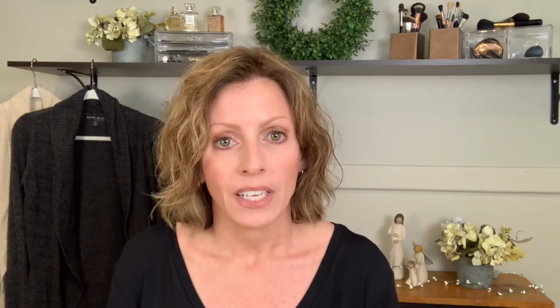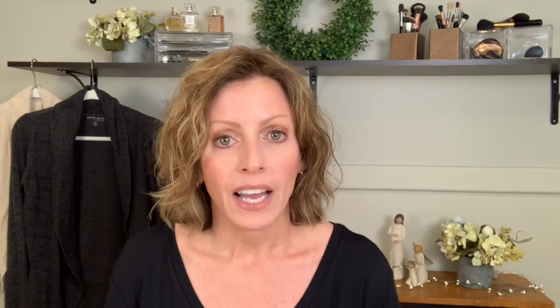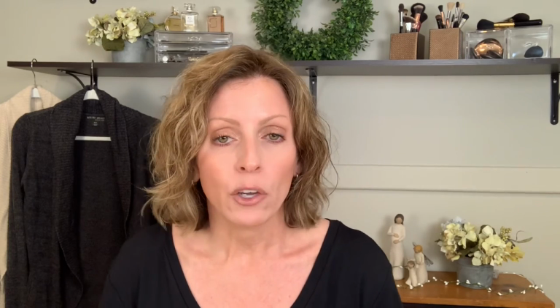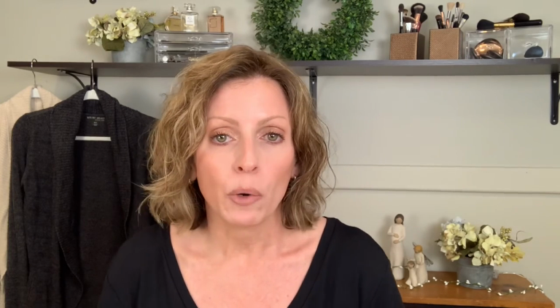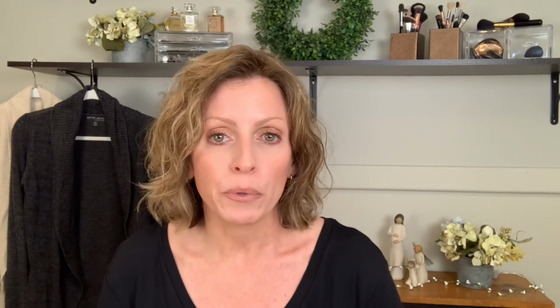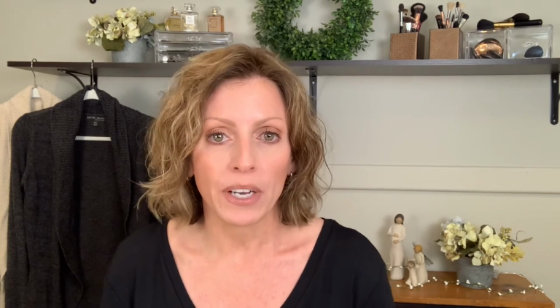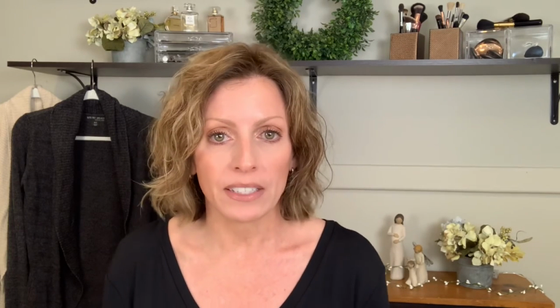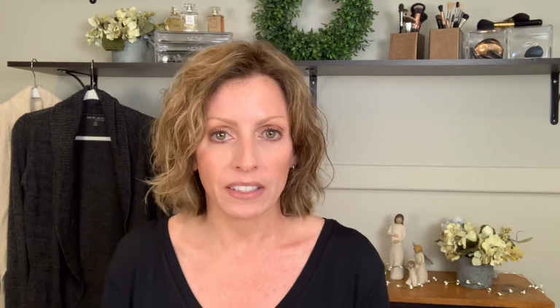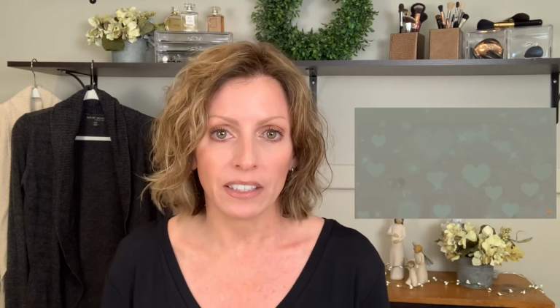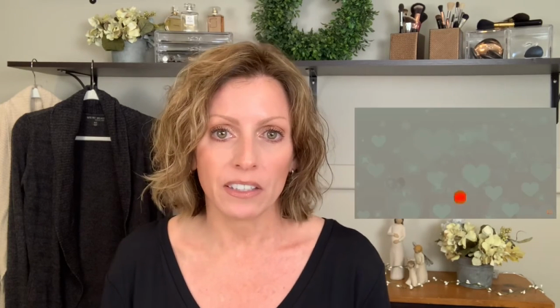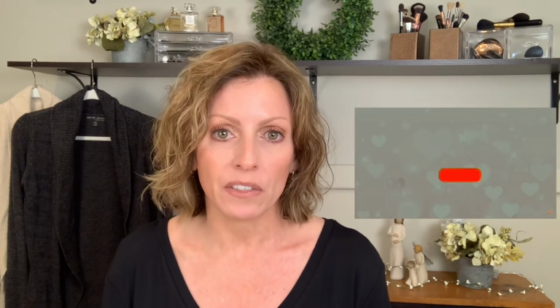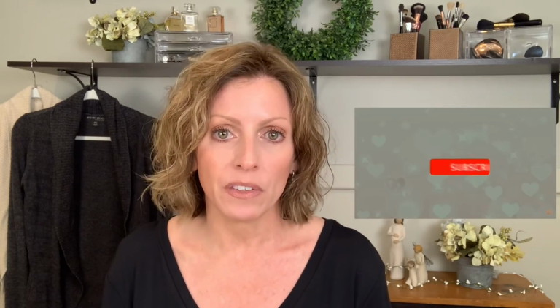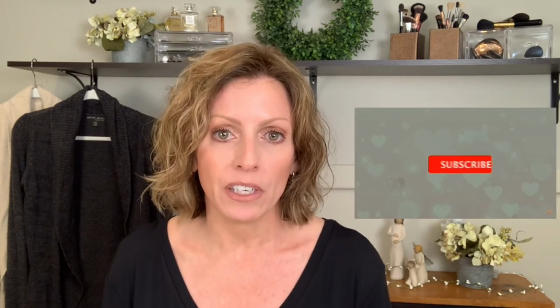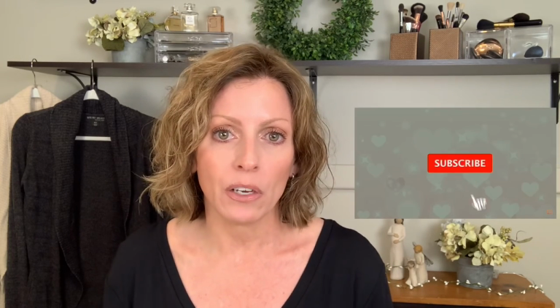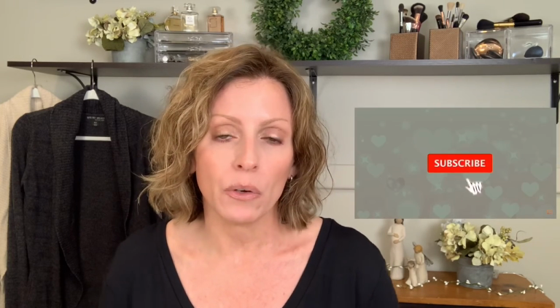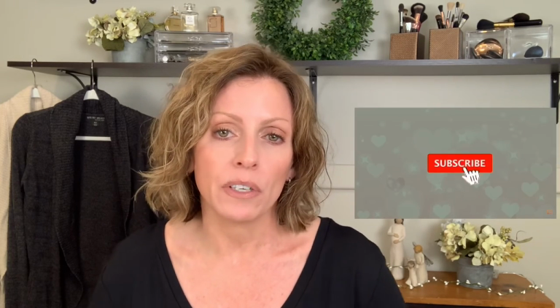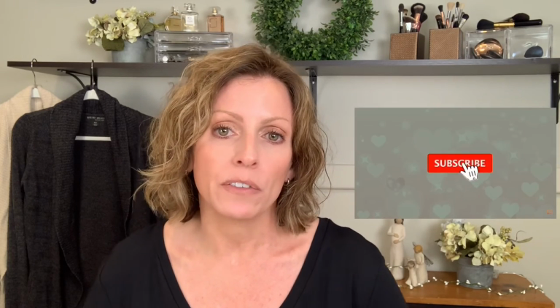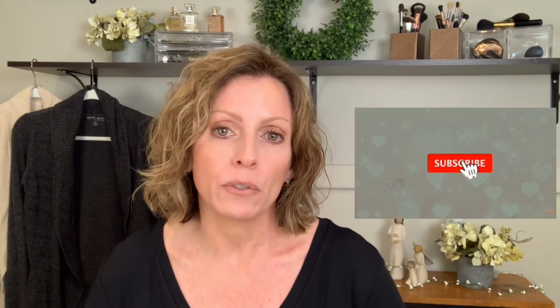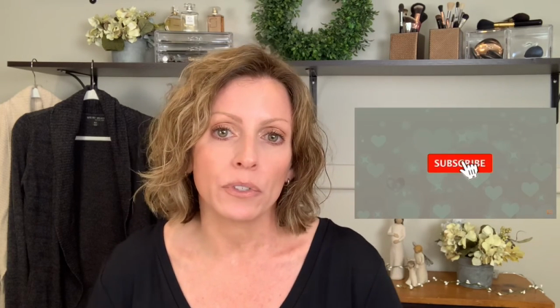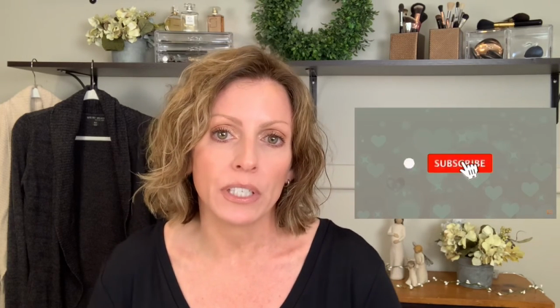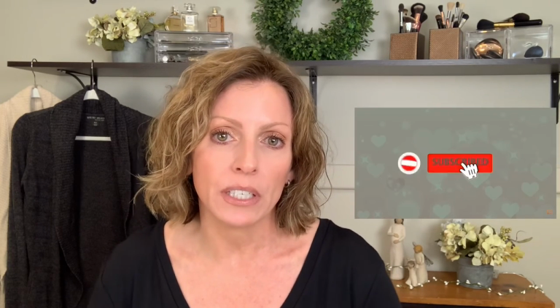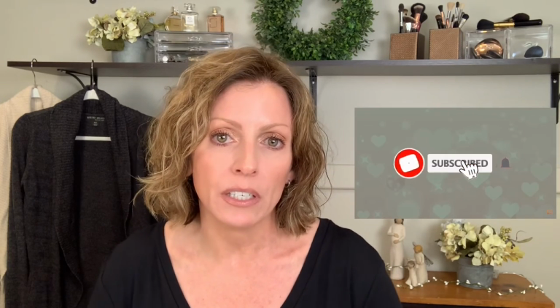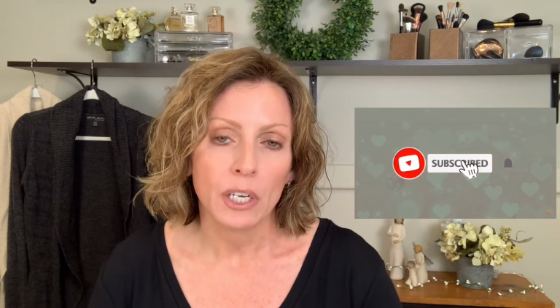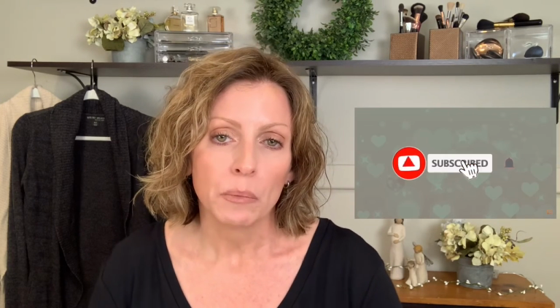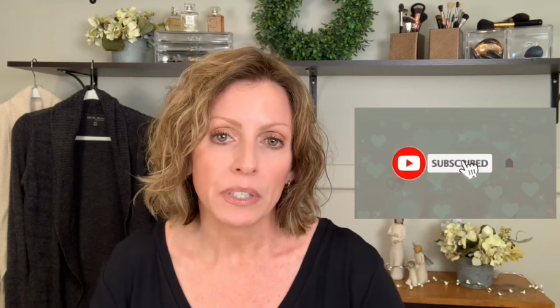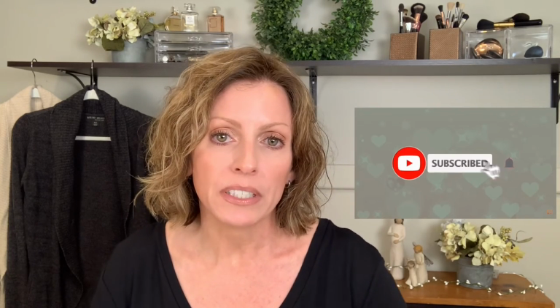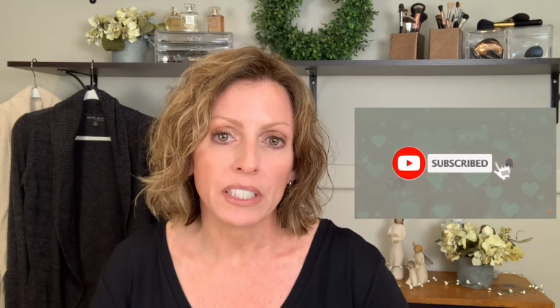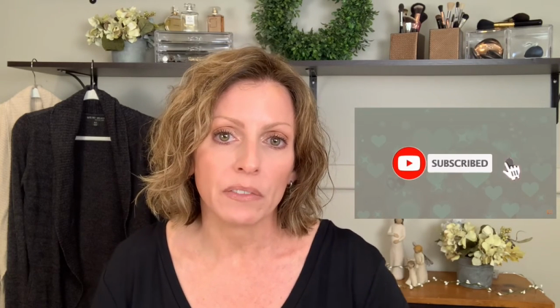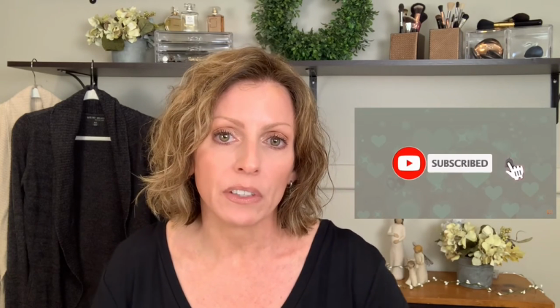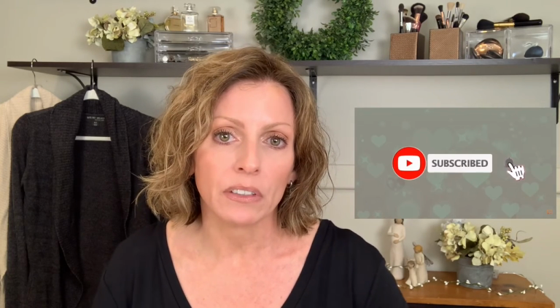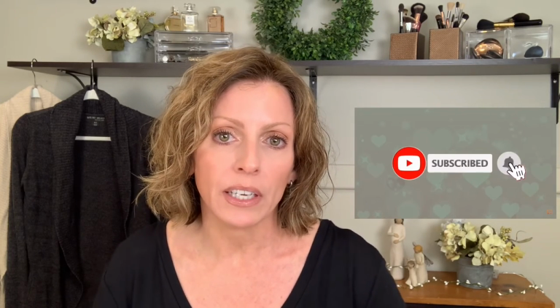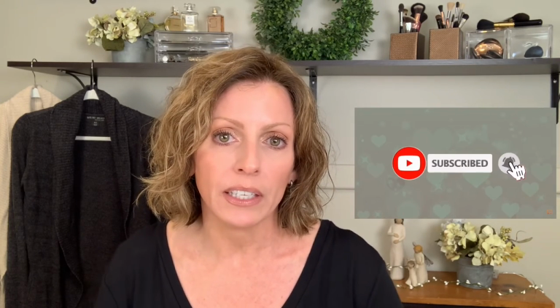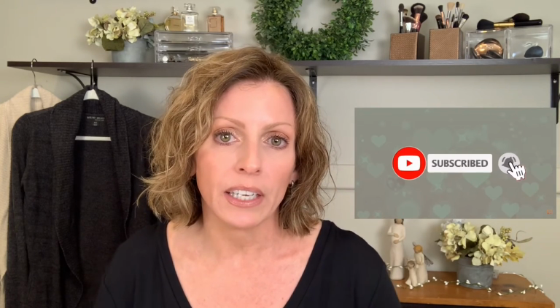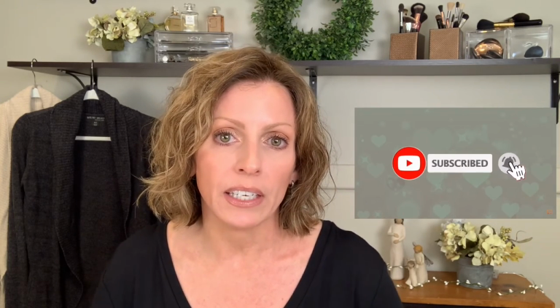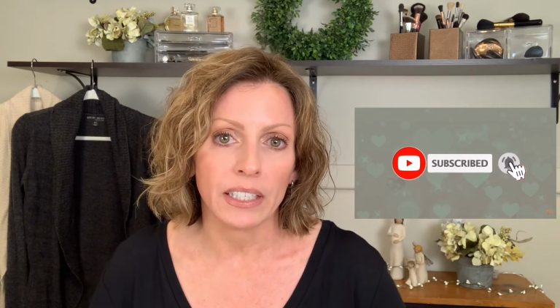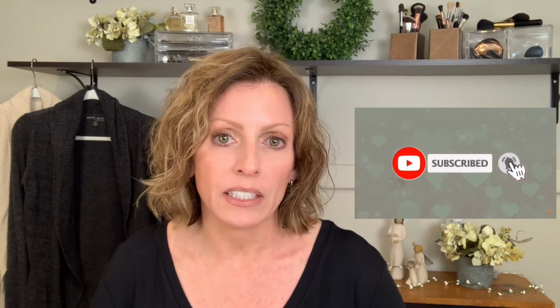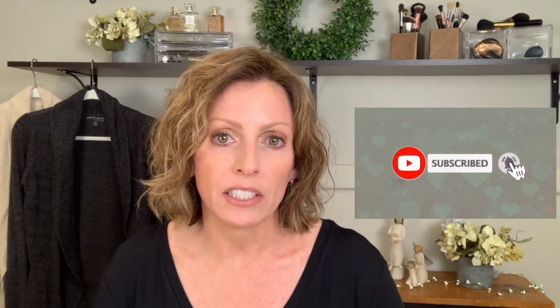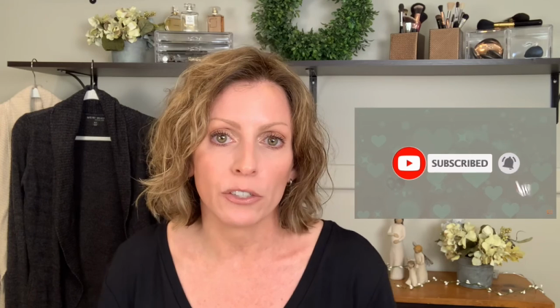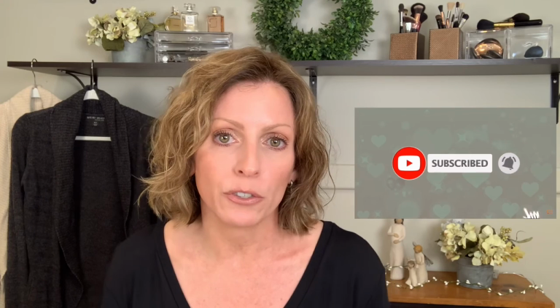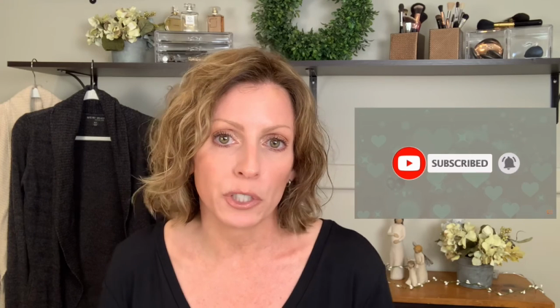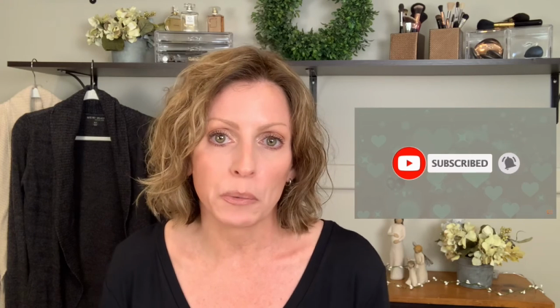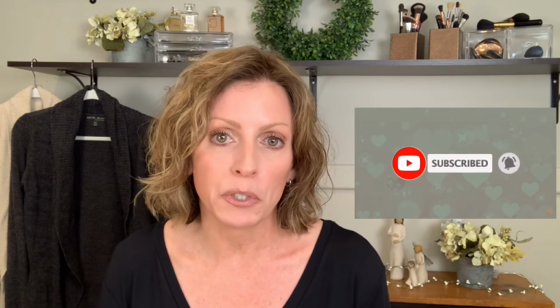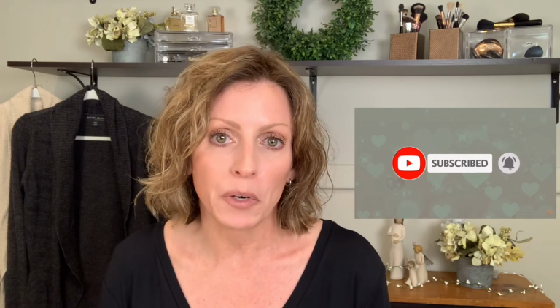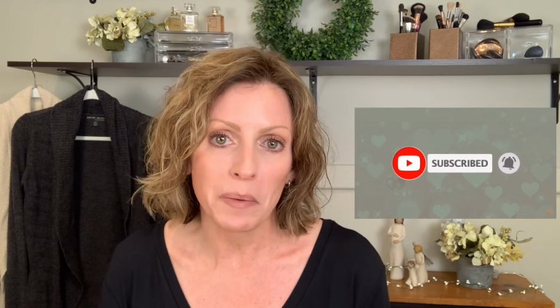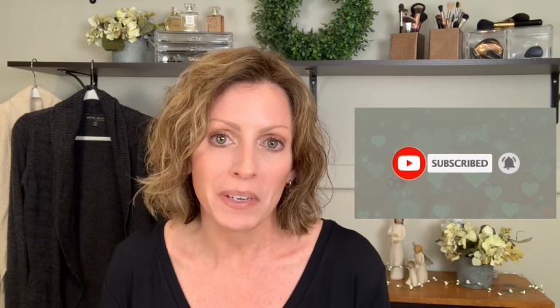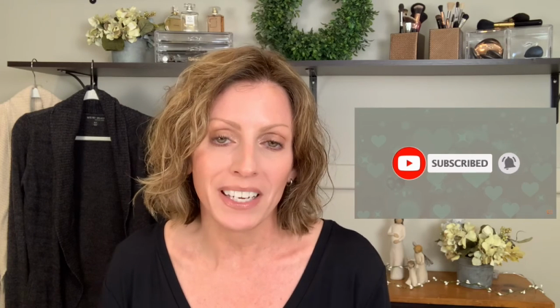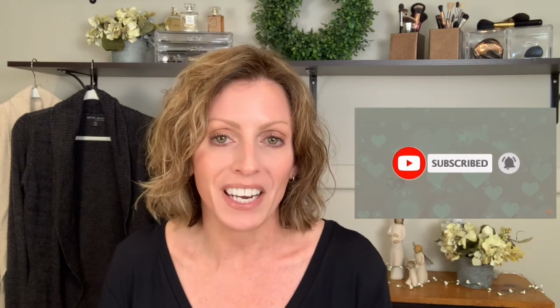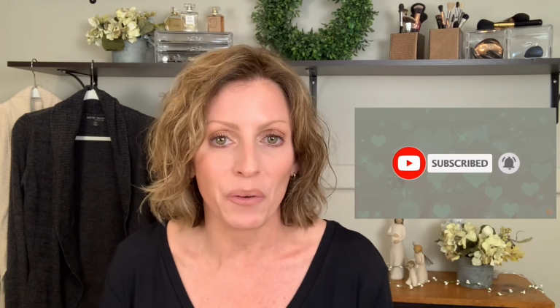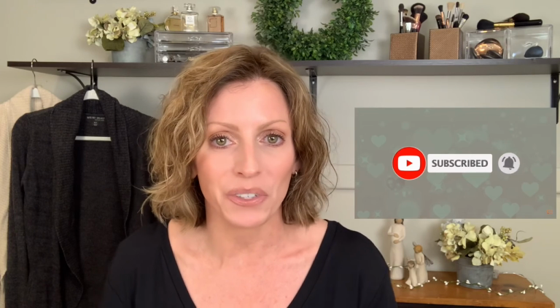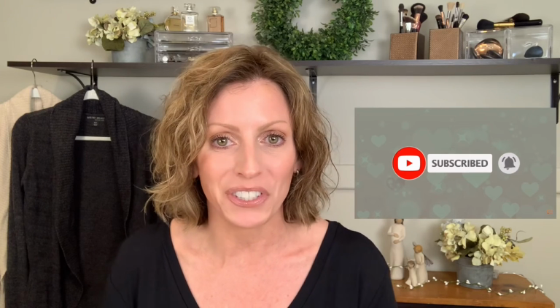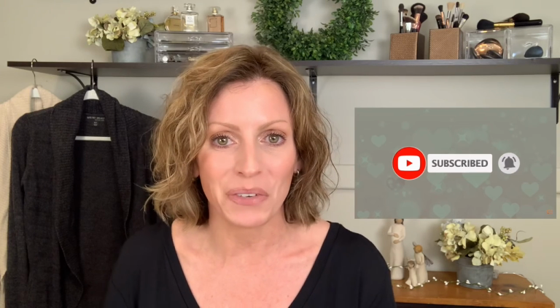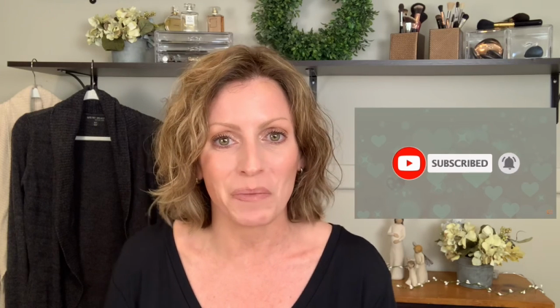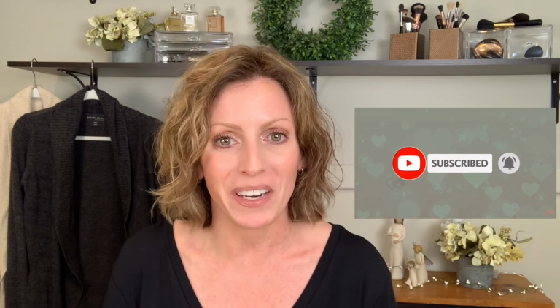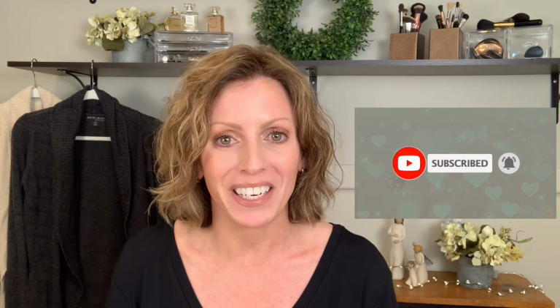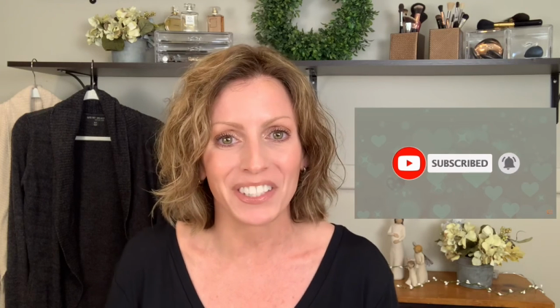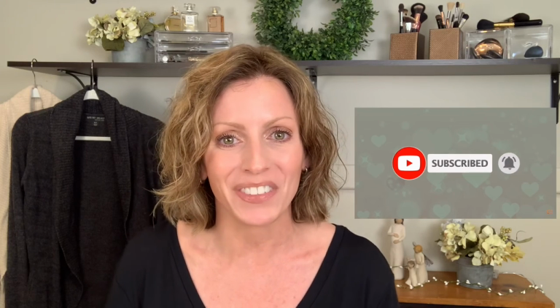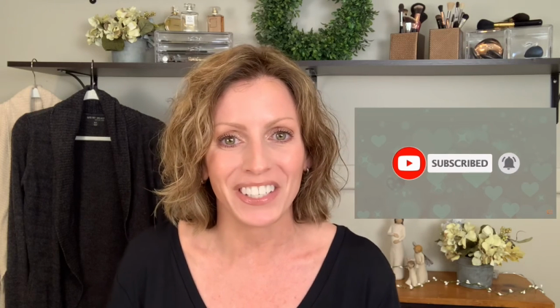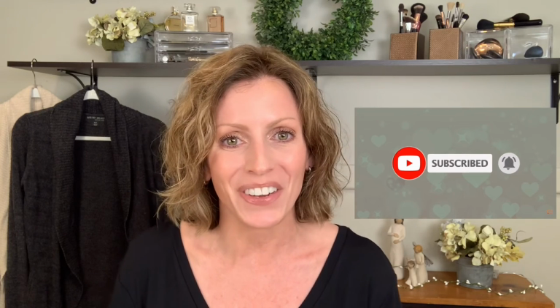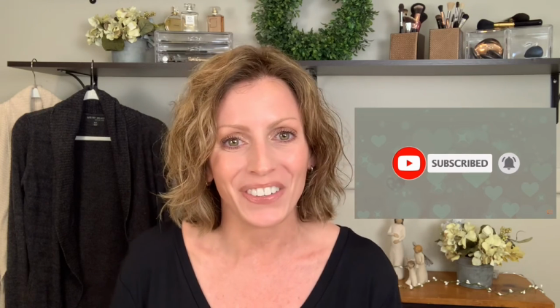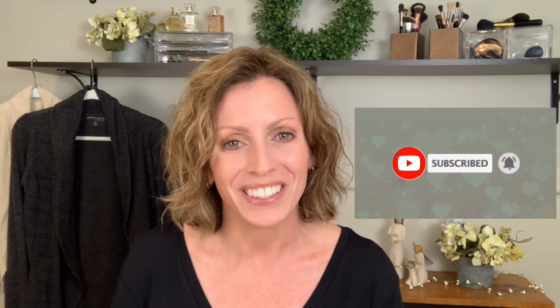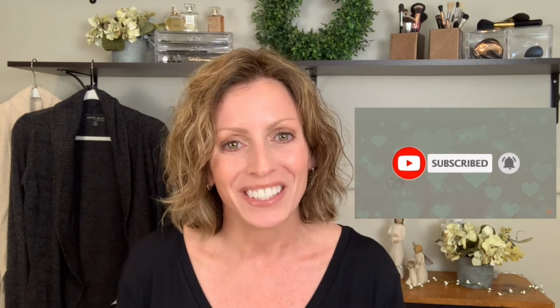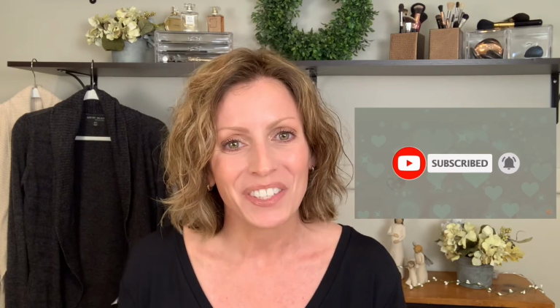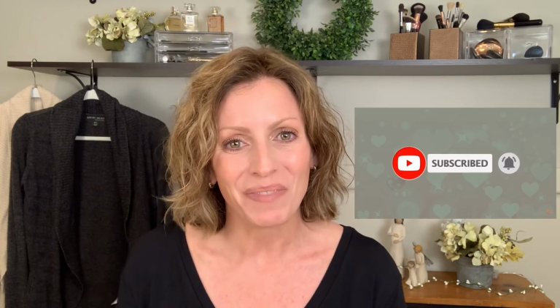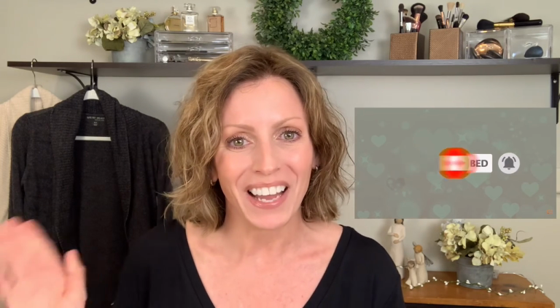I hope you guys liked this video. If you did, please give it a like and consider subscribing, and I will see you in my next video. Bye!